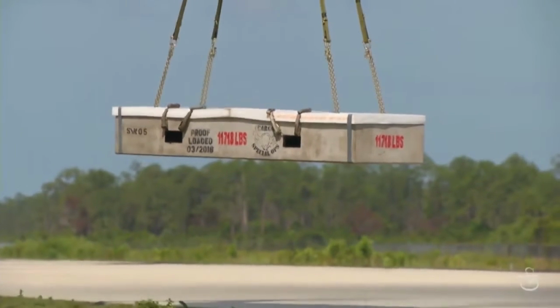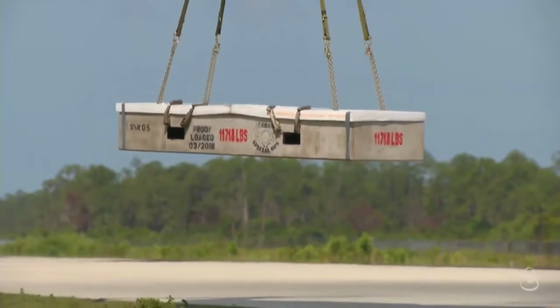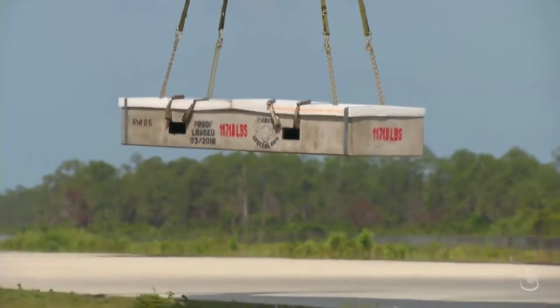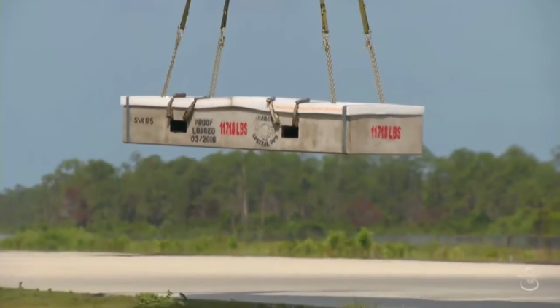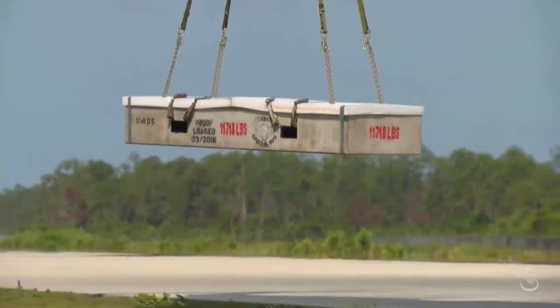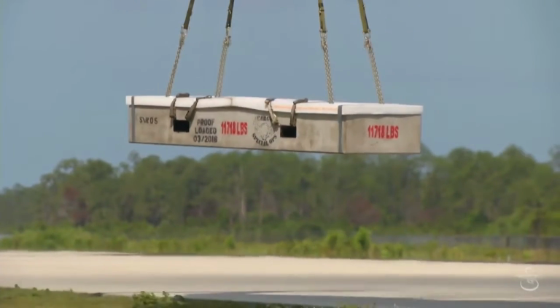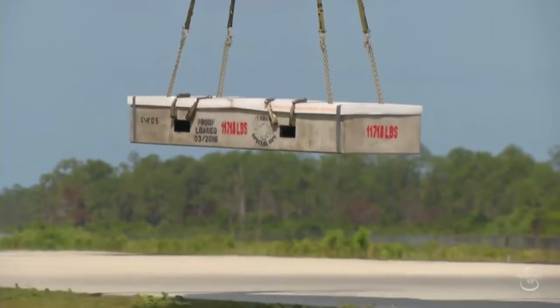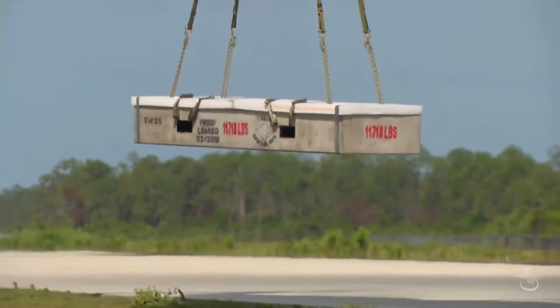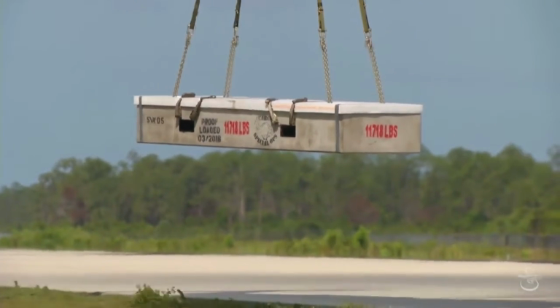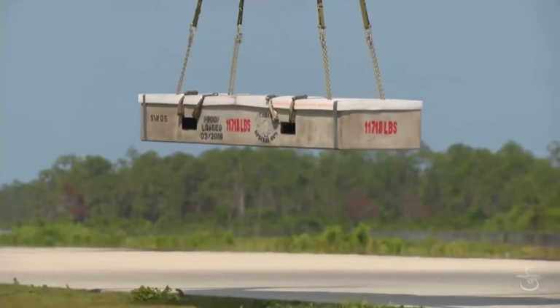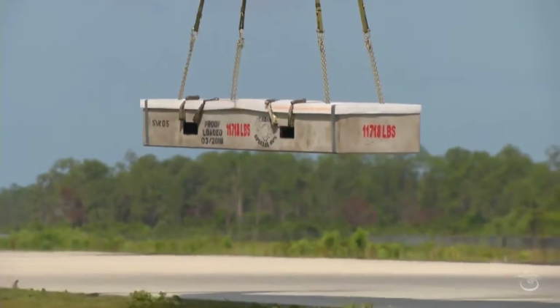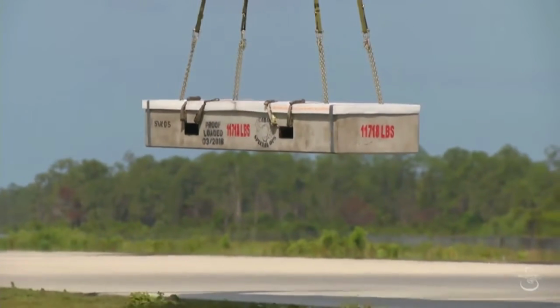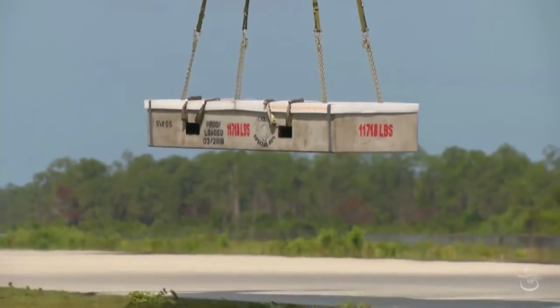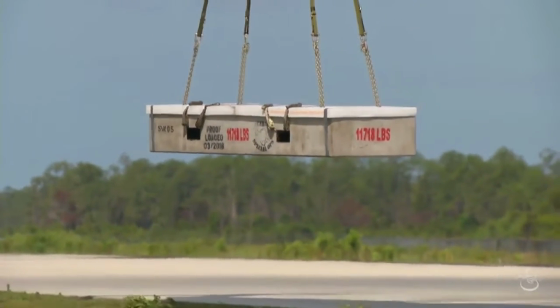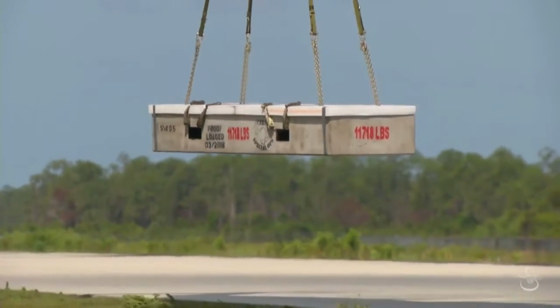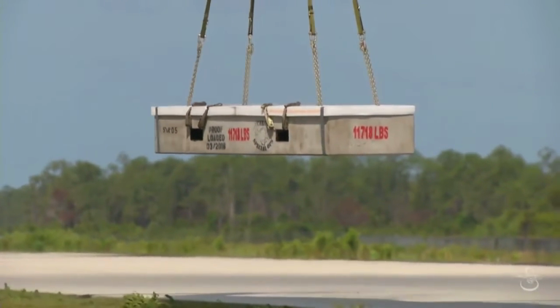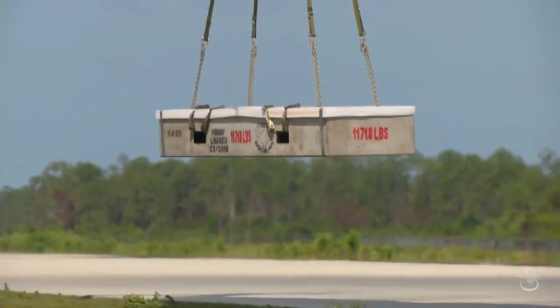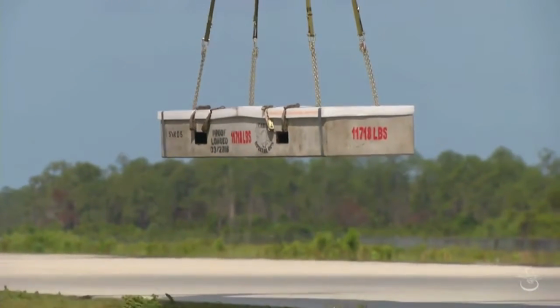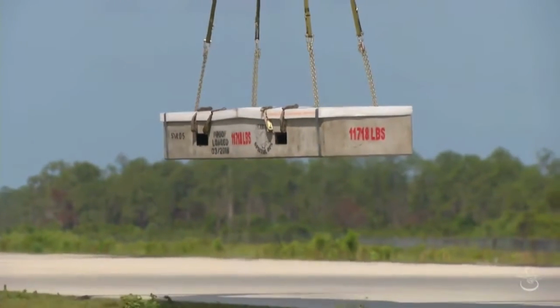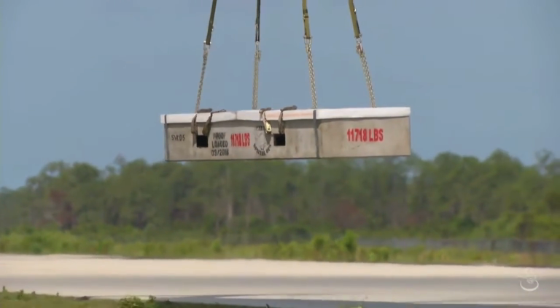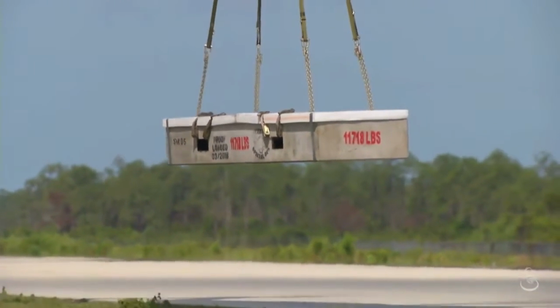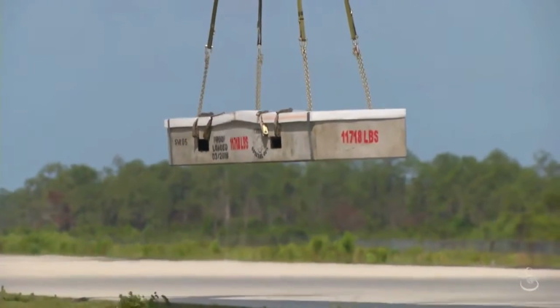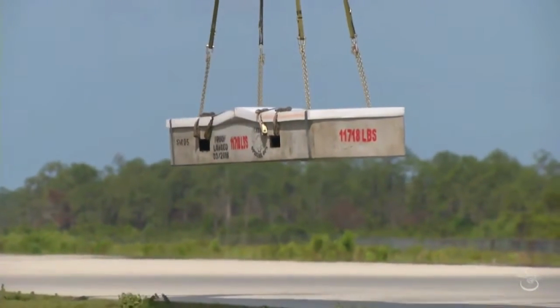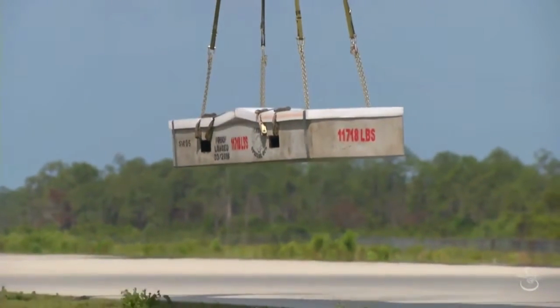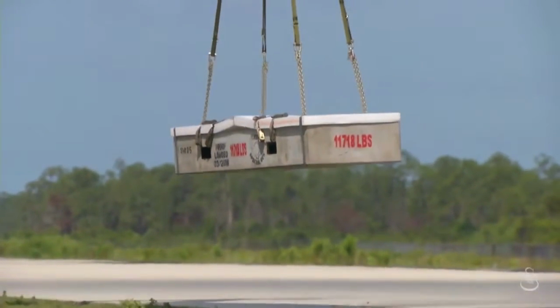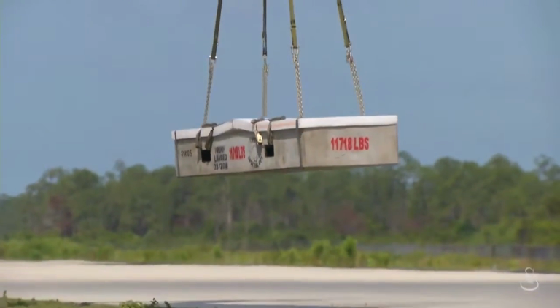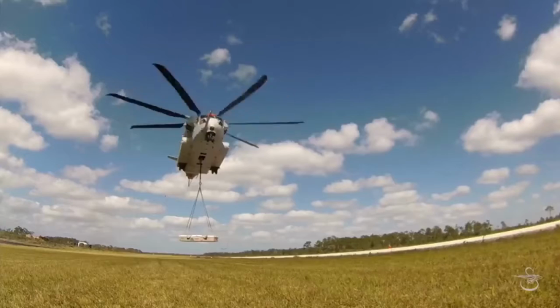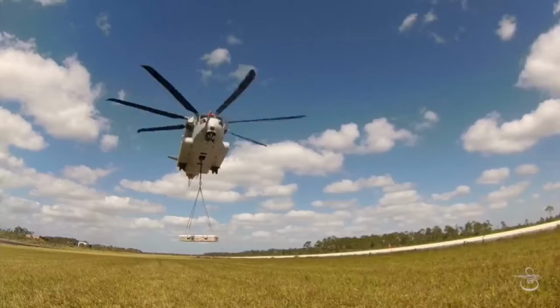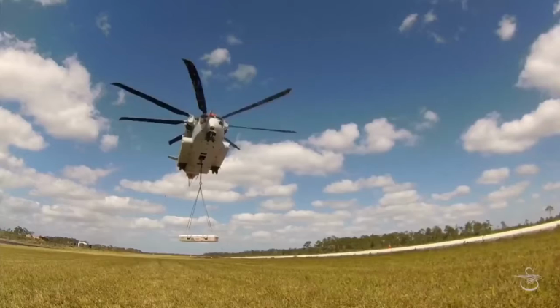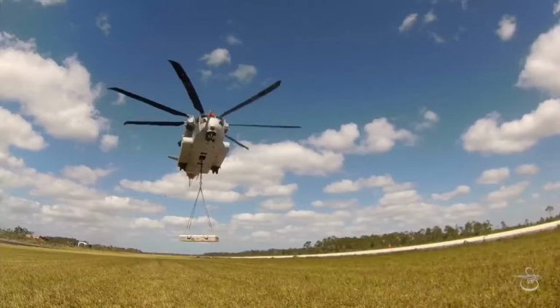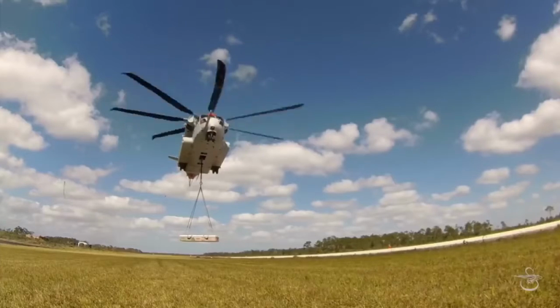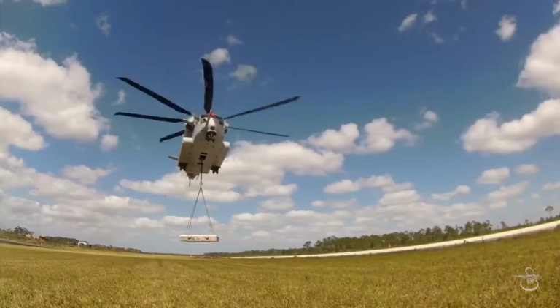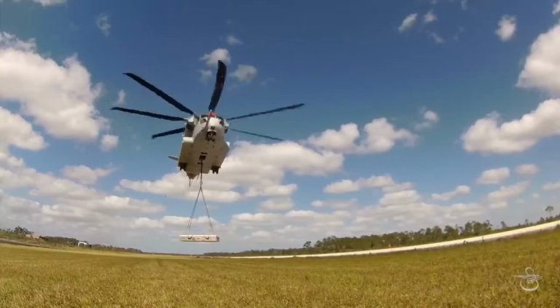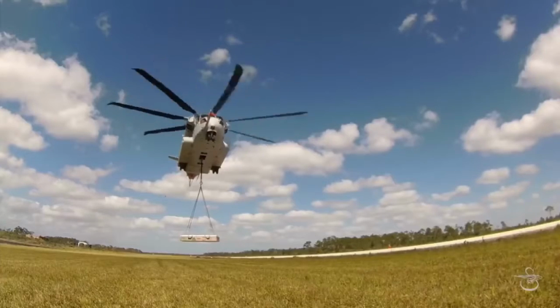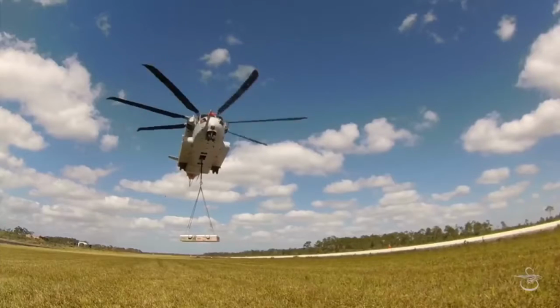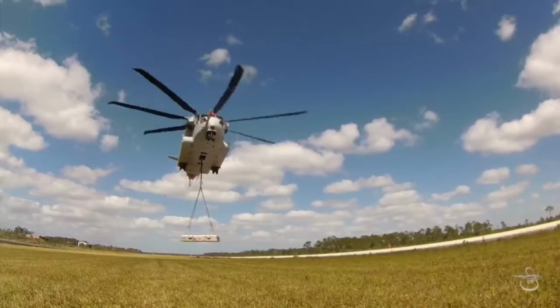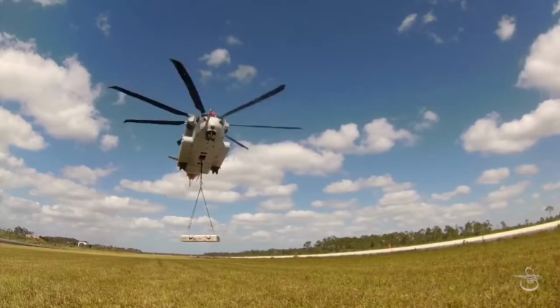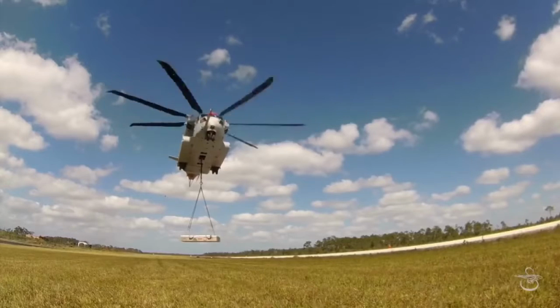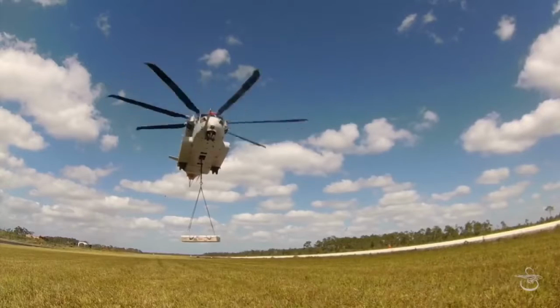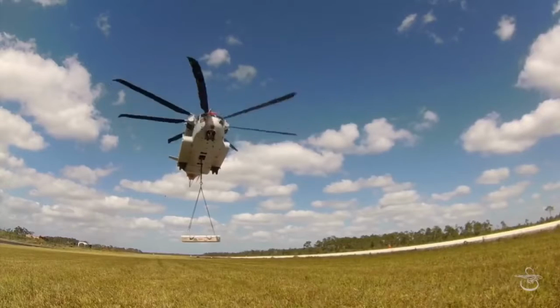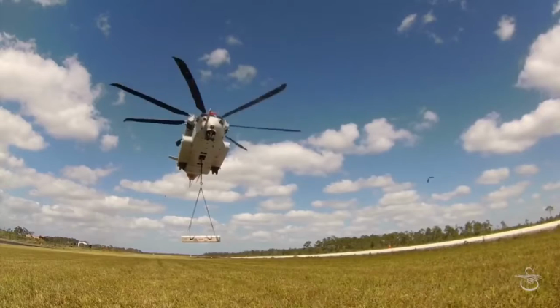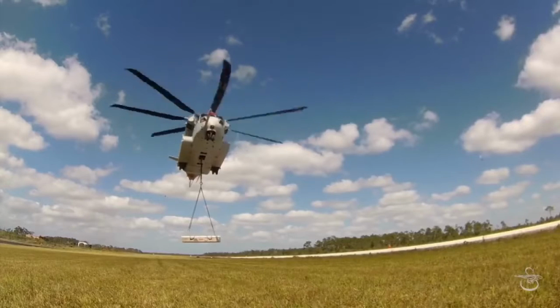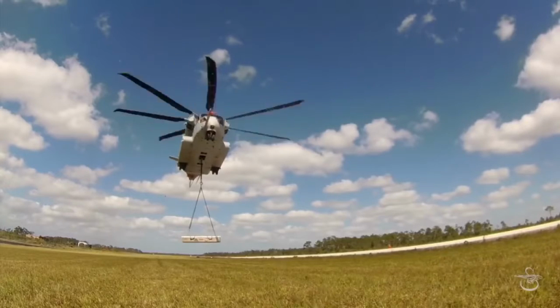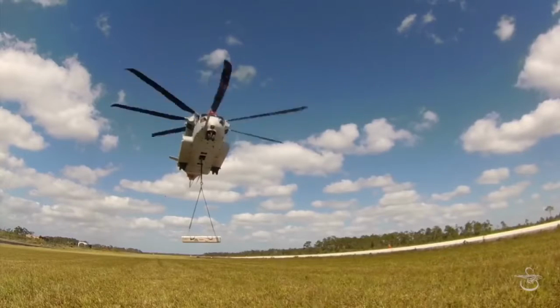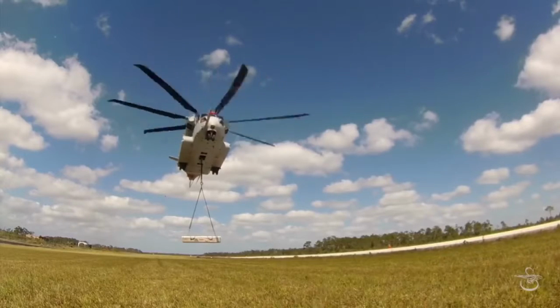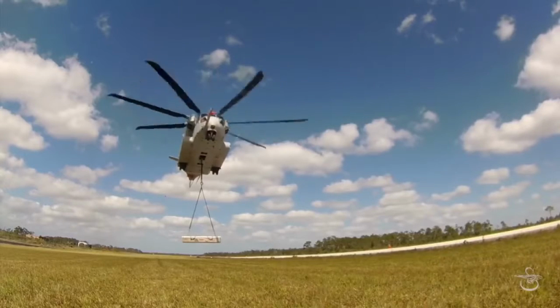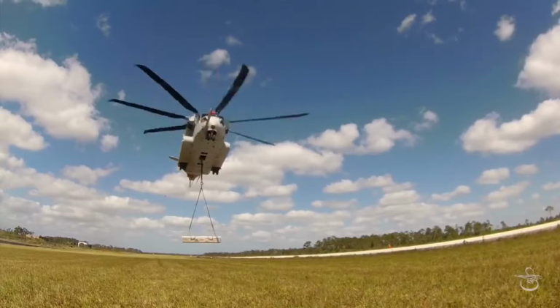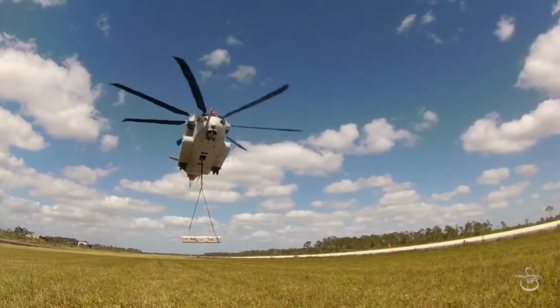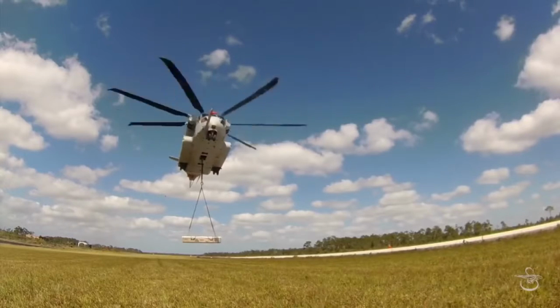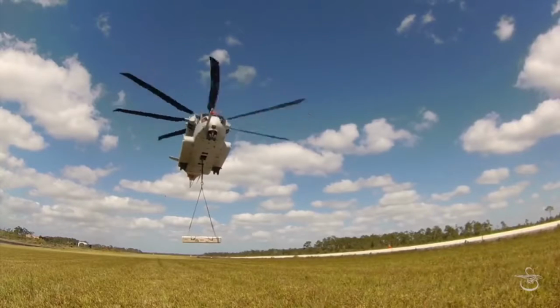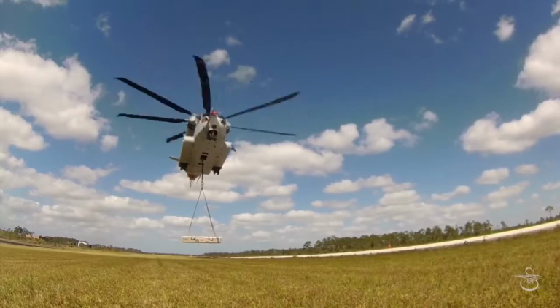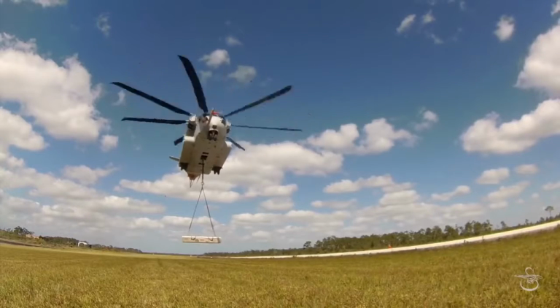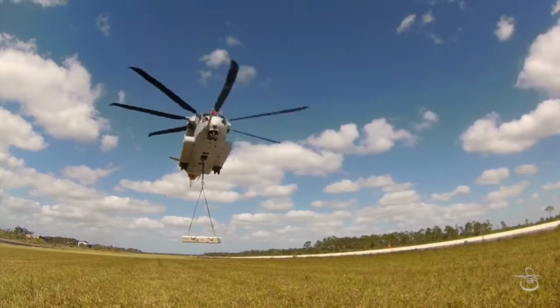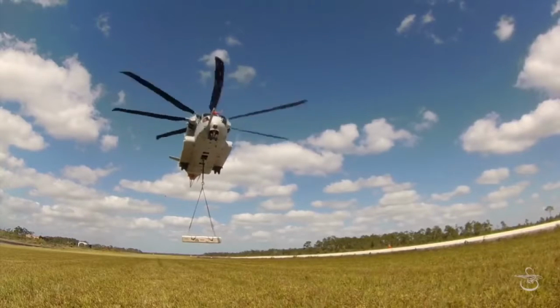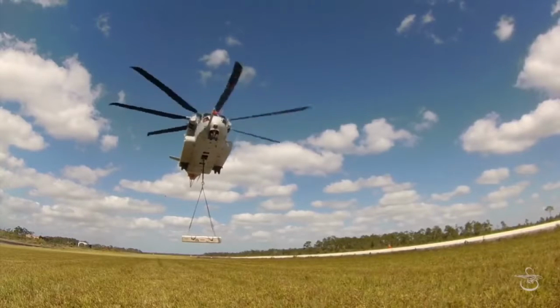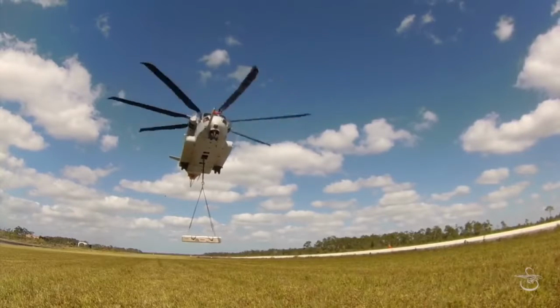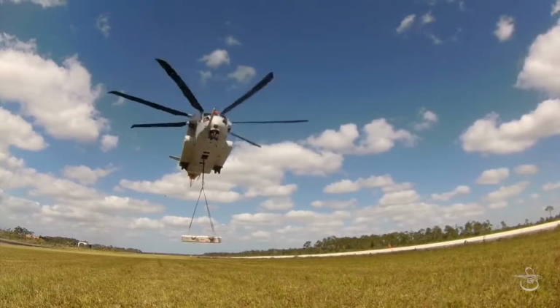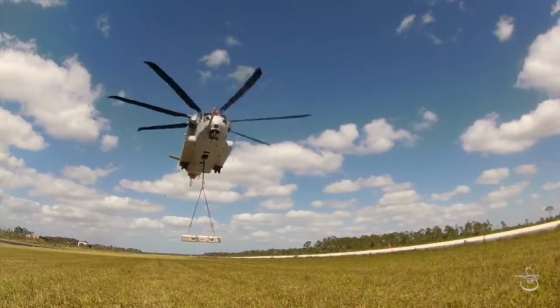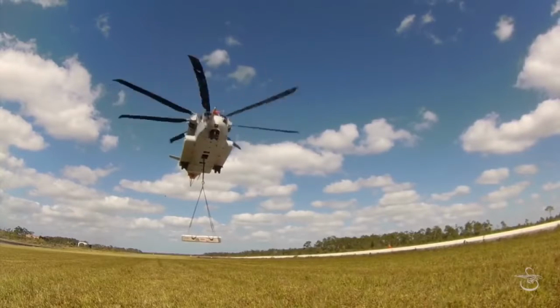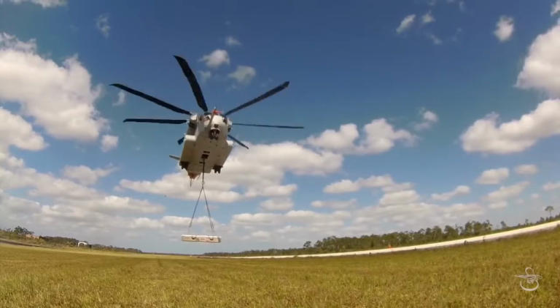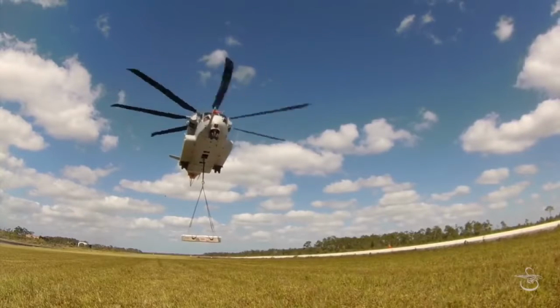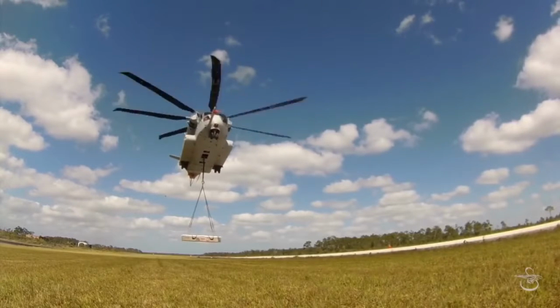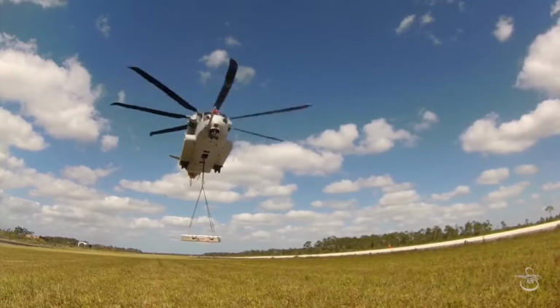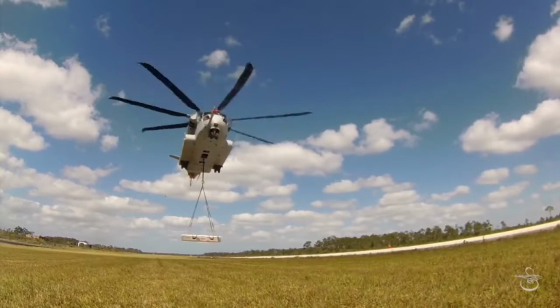Okay, load feels pretty good, we have to swing. It's oscillating left to right.